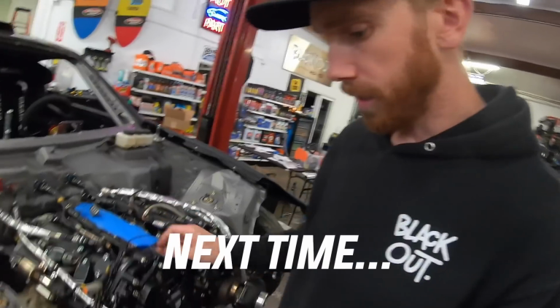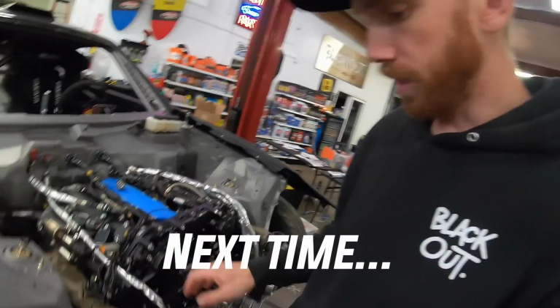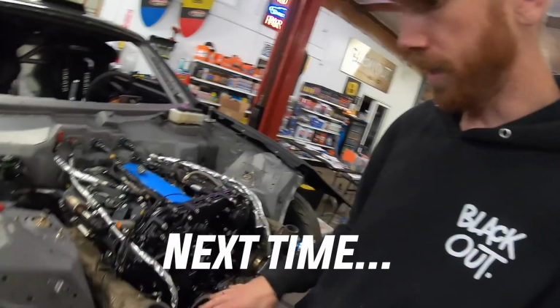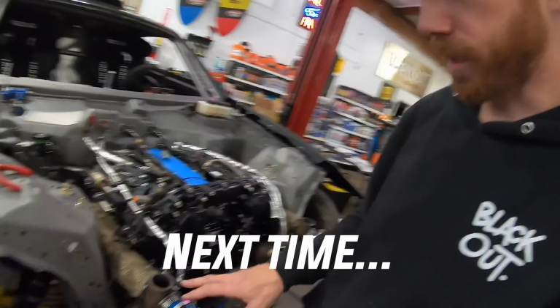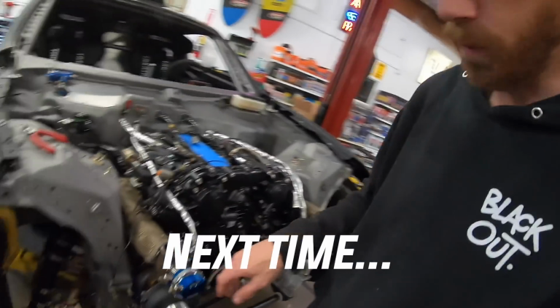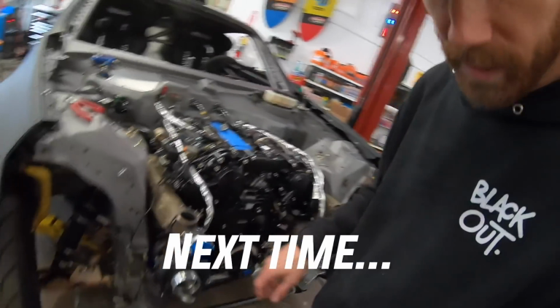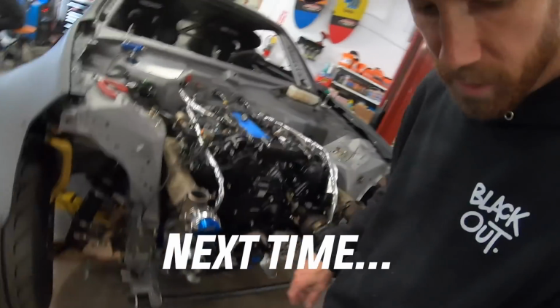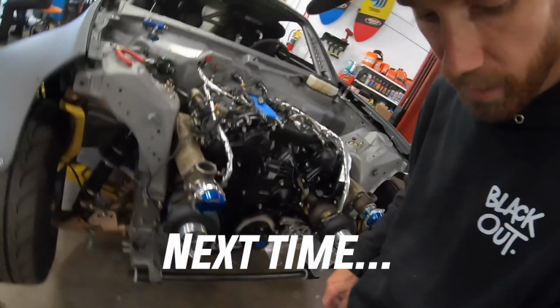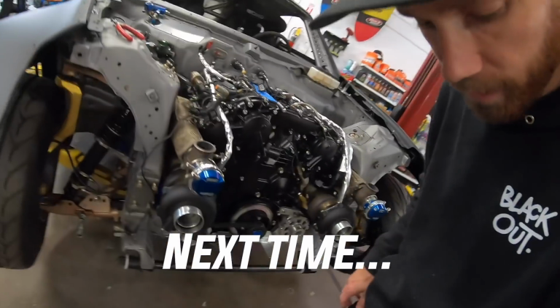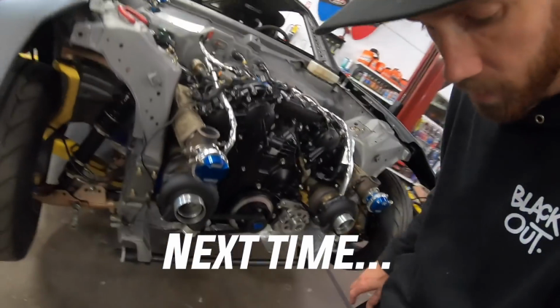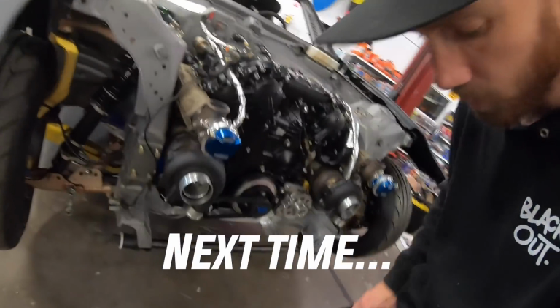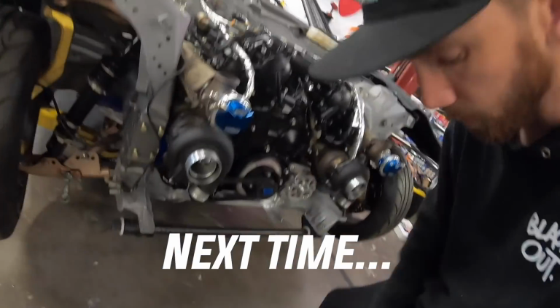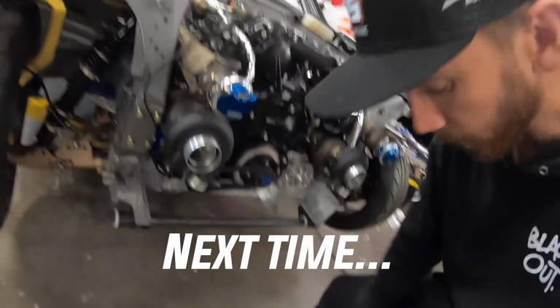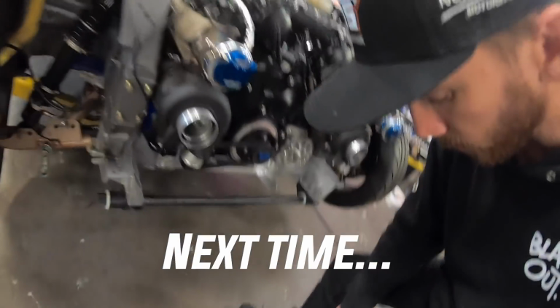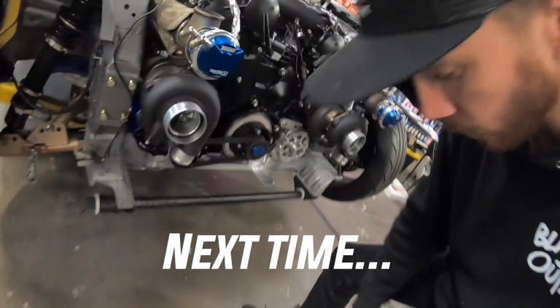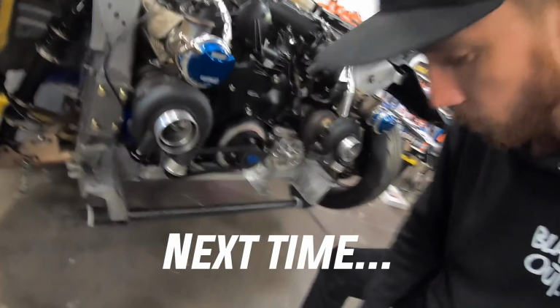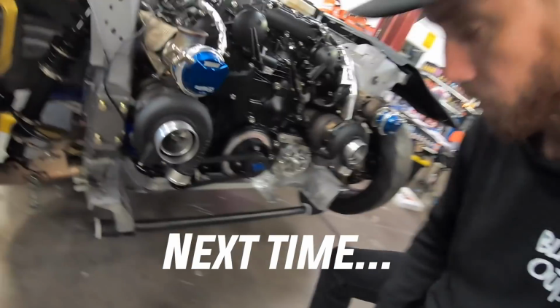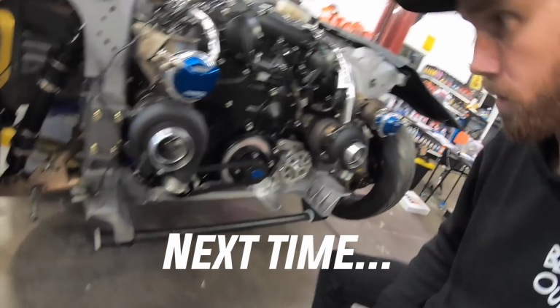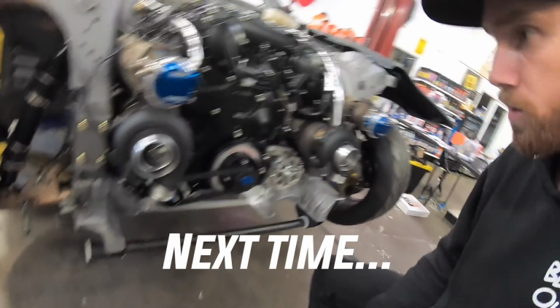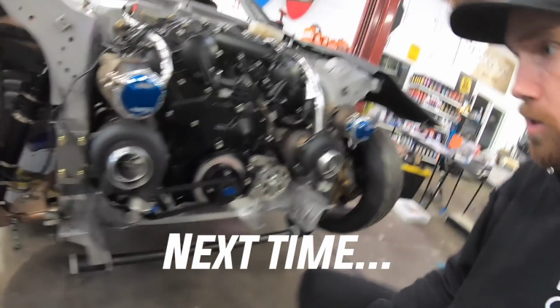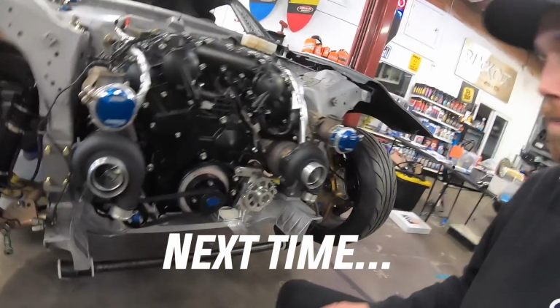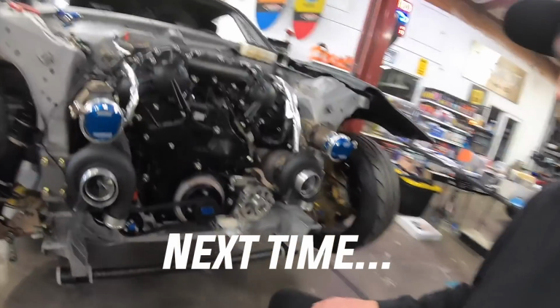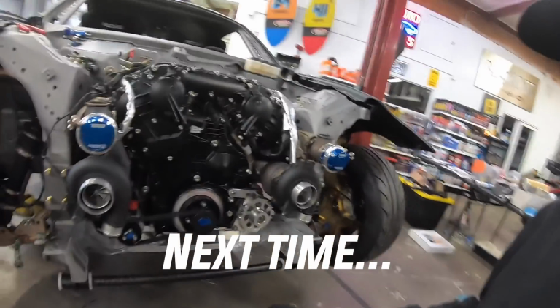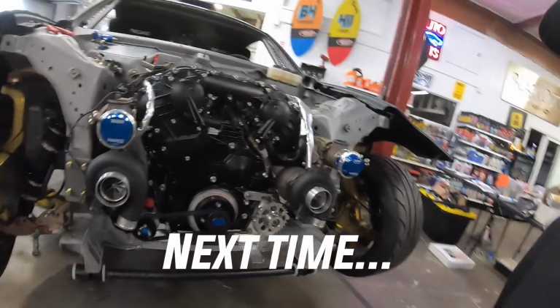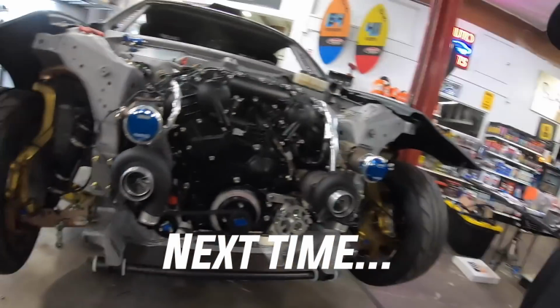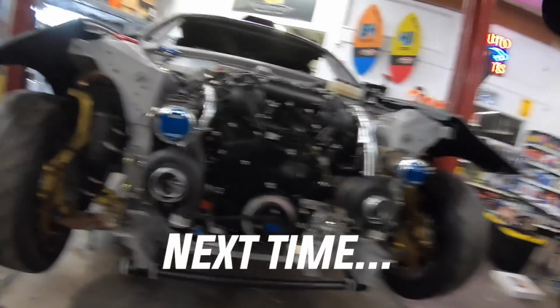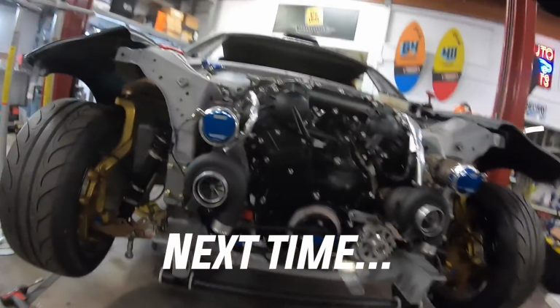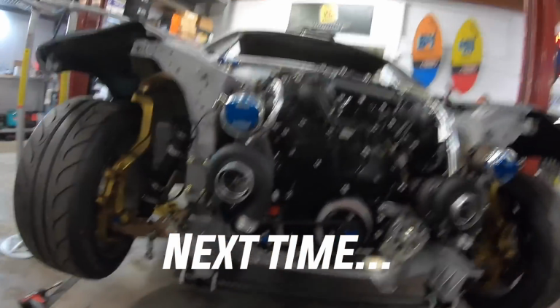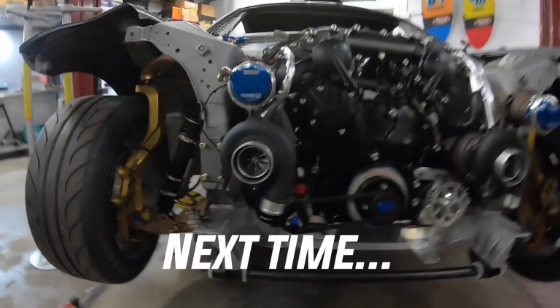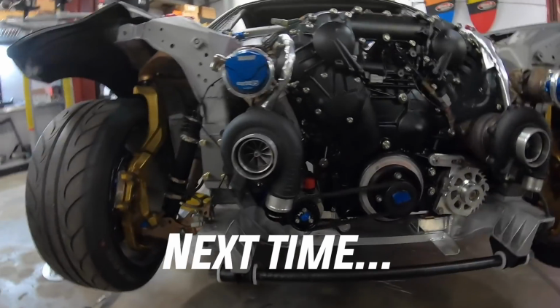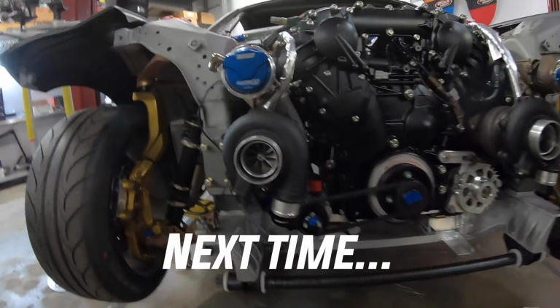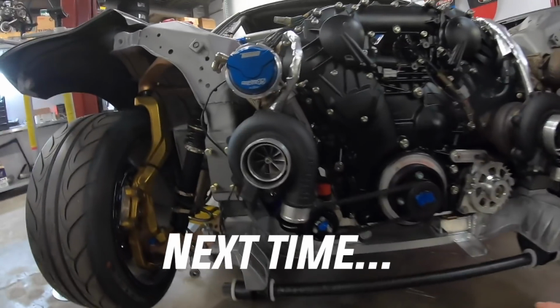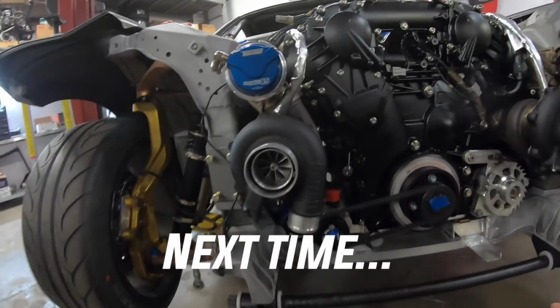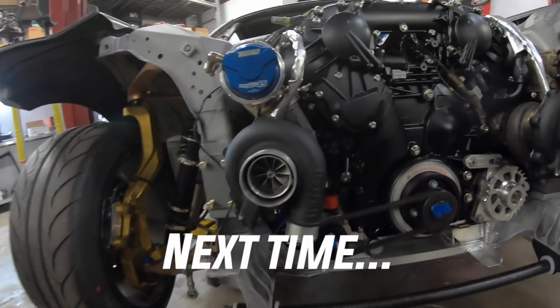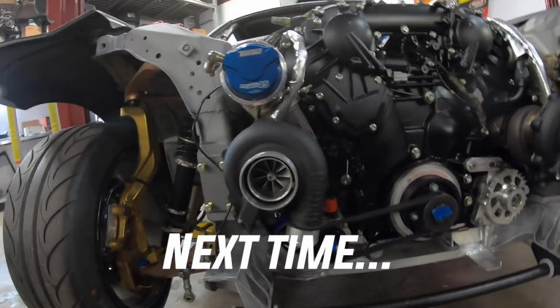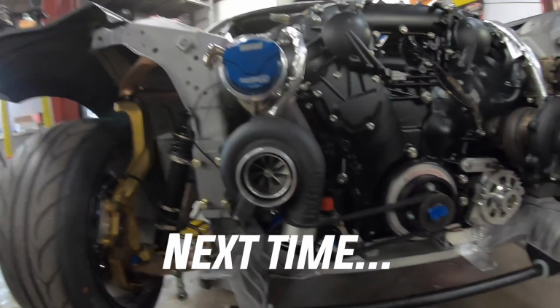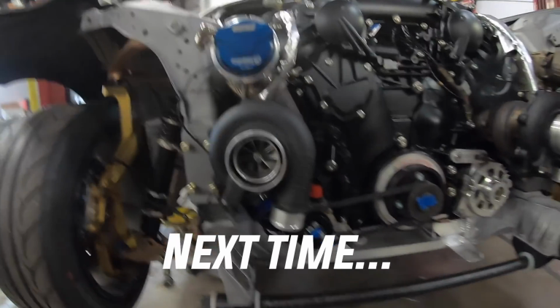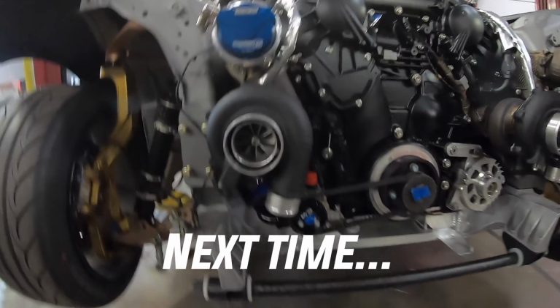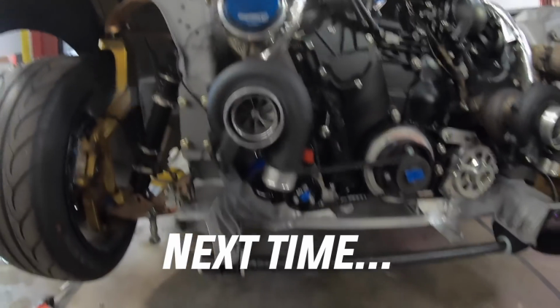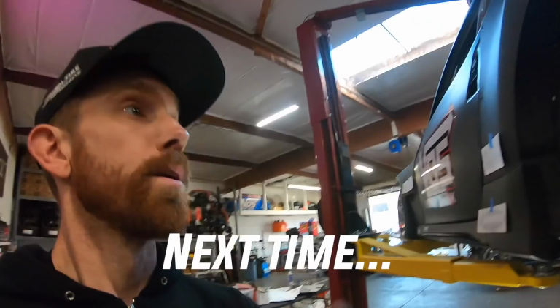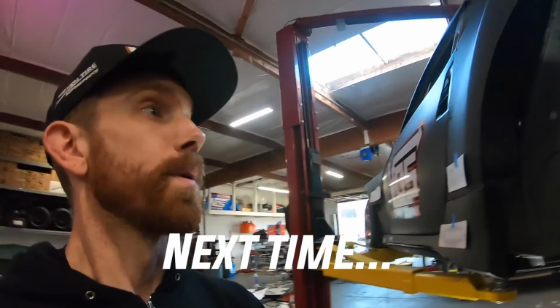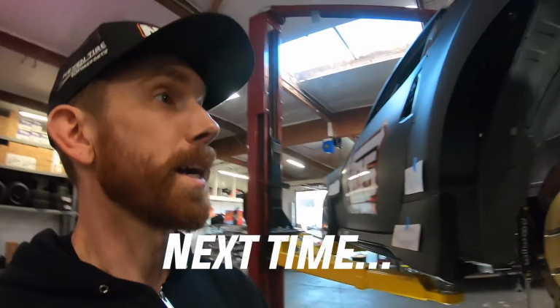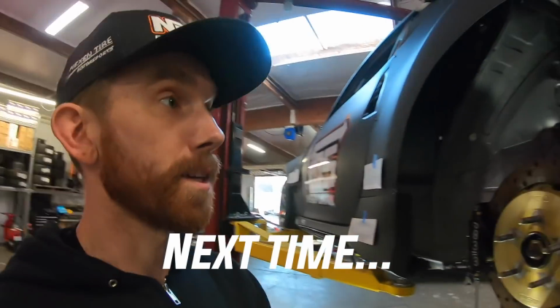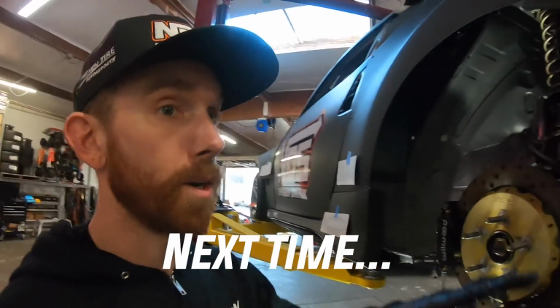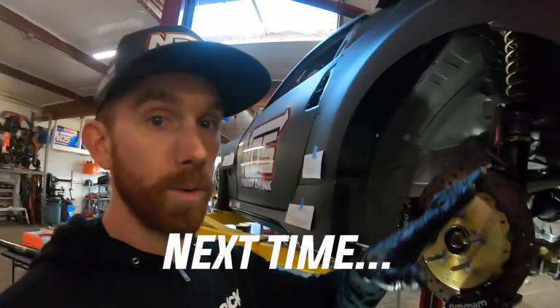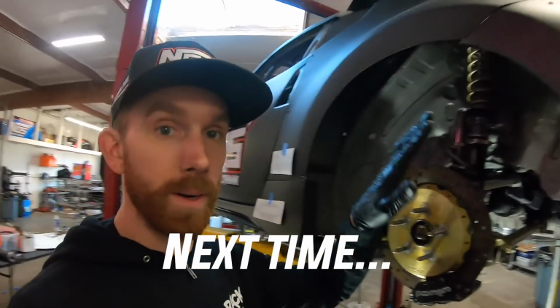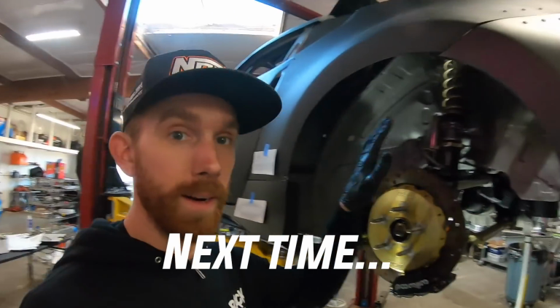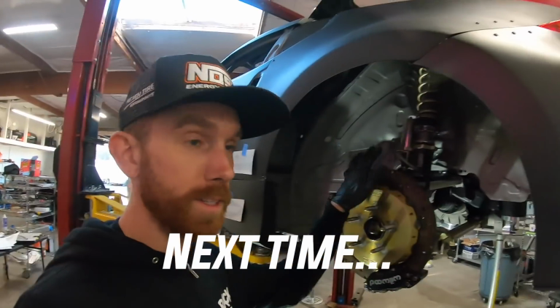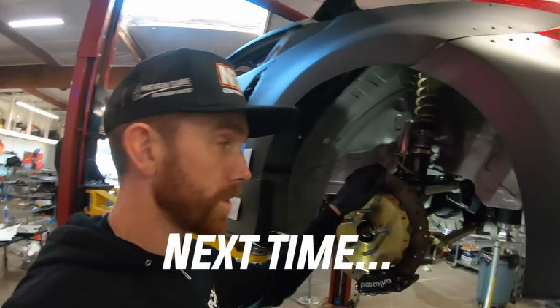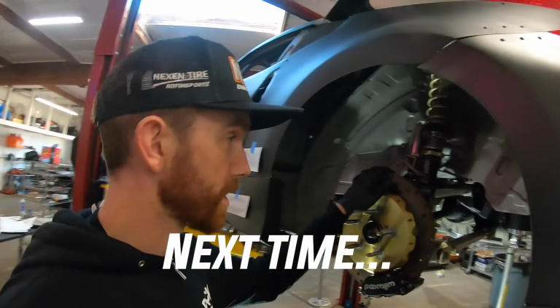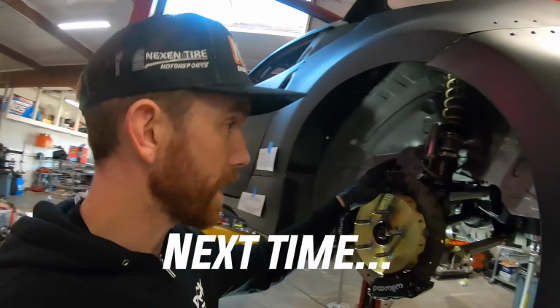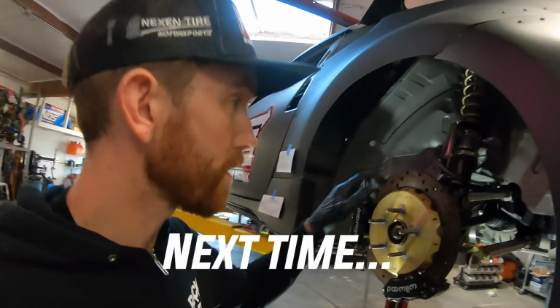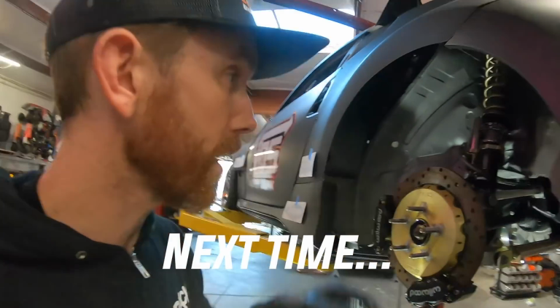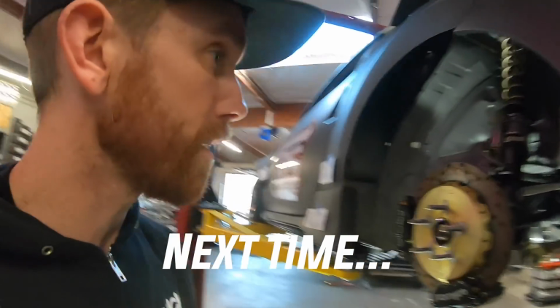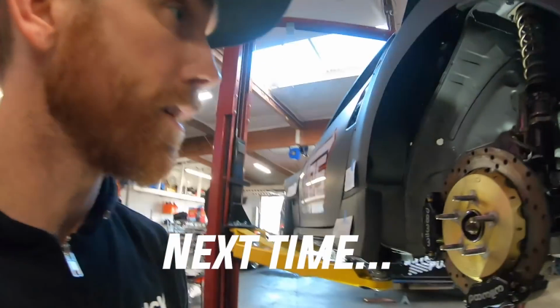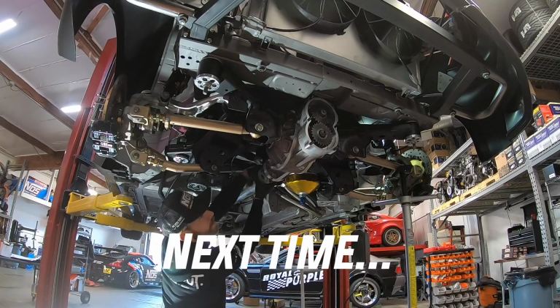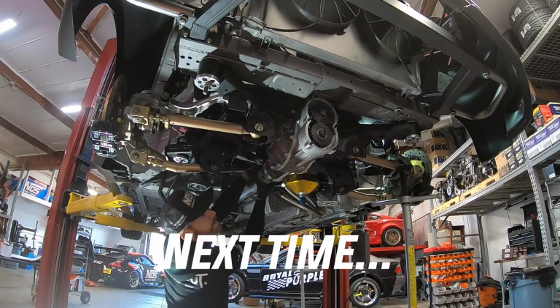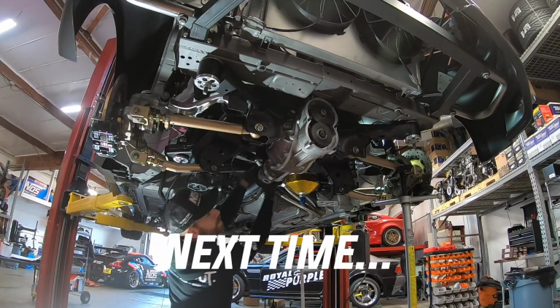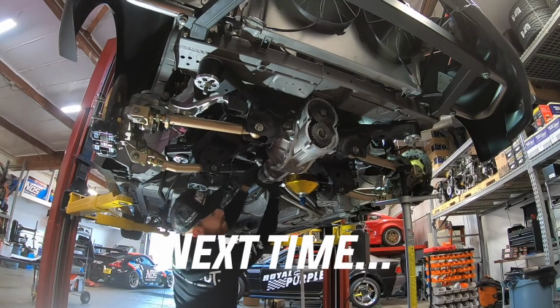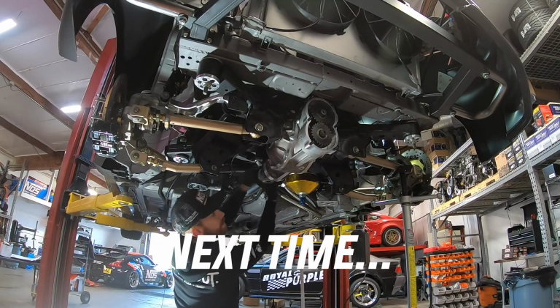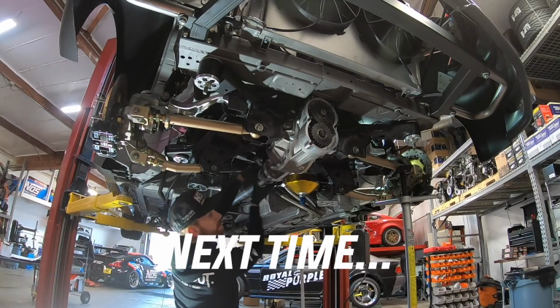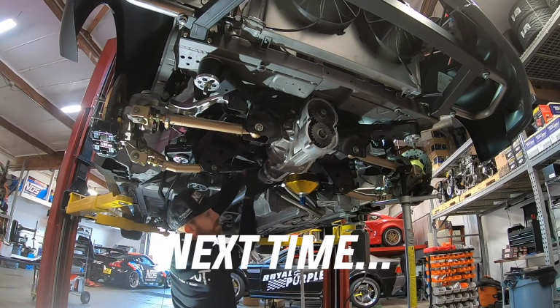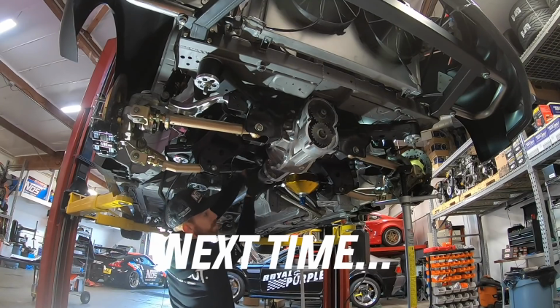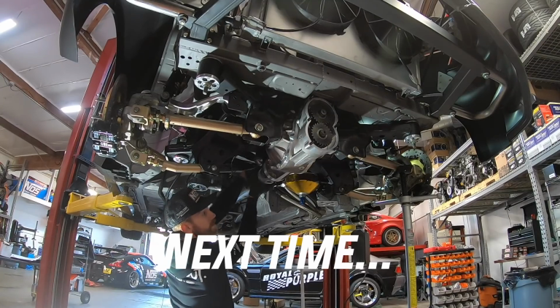We got the wastegates and the turbos all found up tight and right. We got the whole rear end all together now — took a little bit of time.